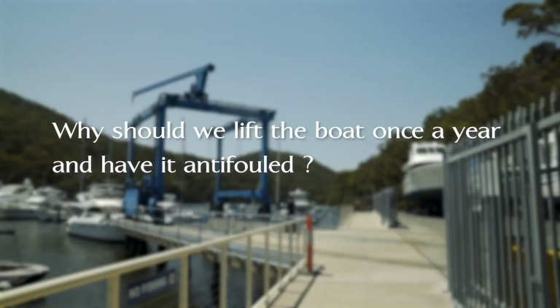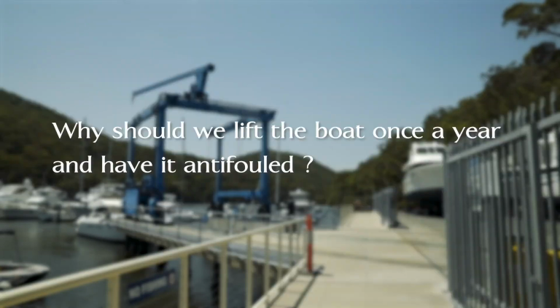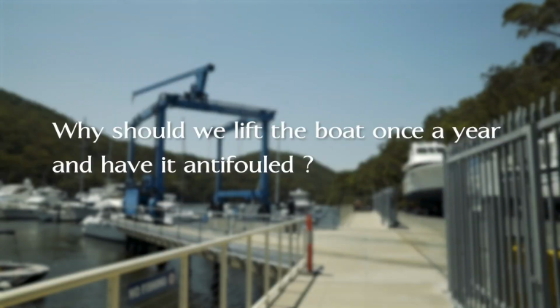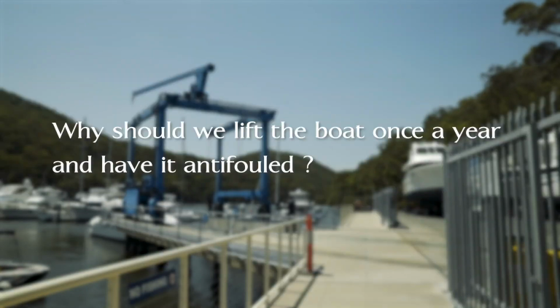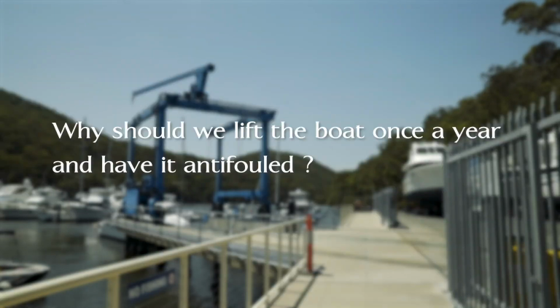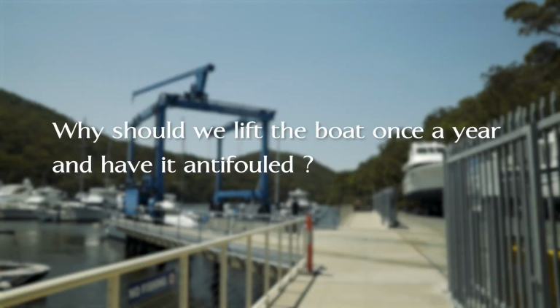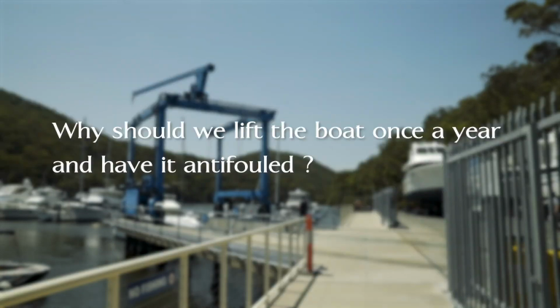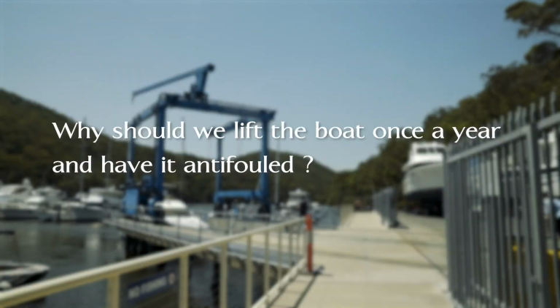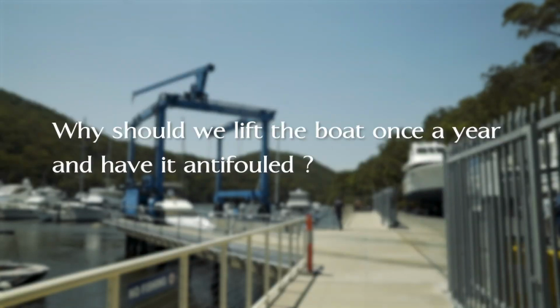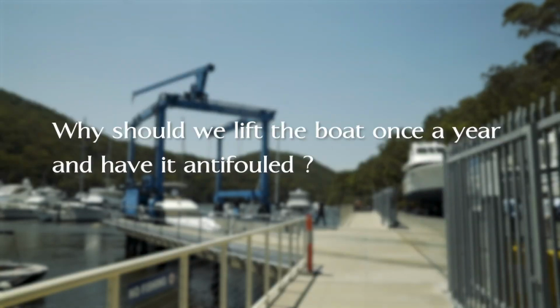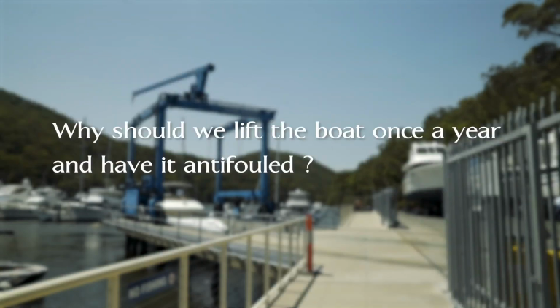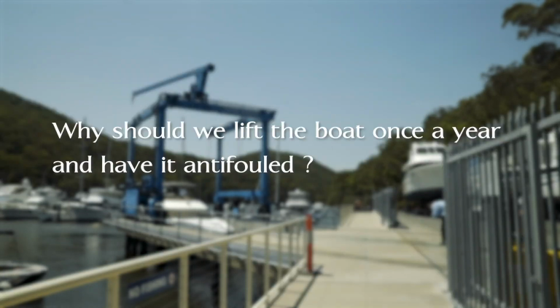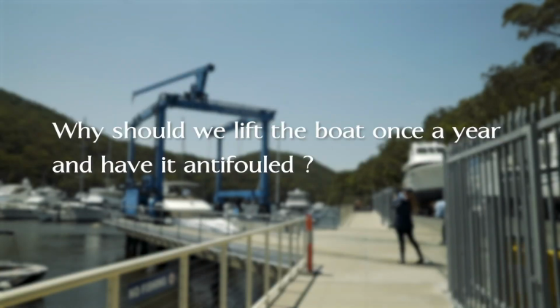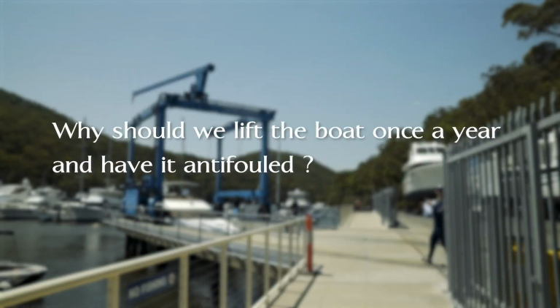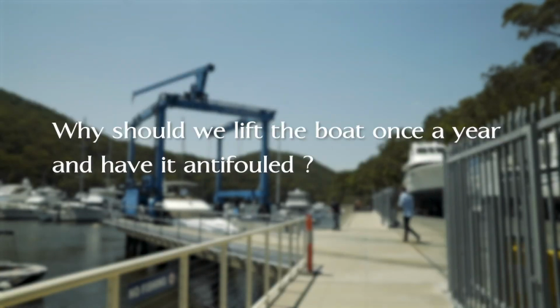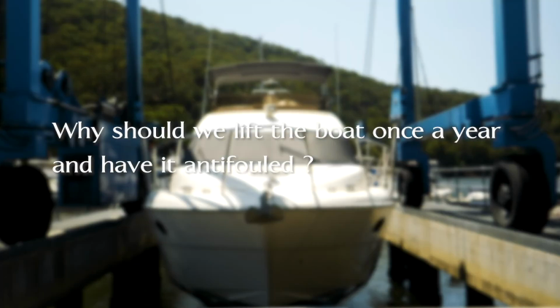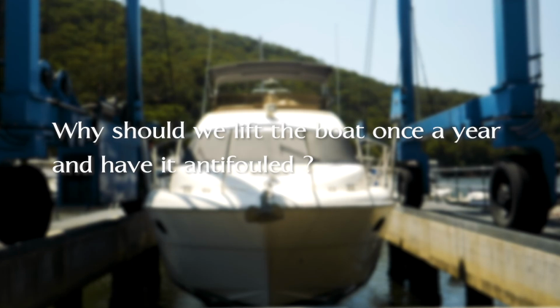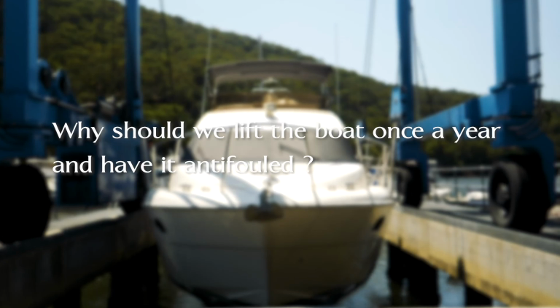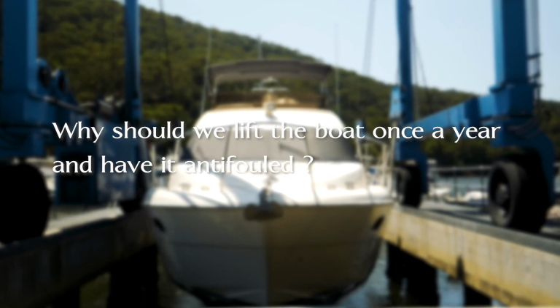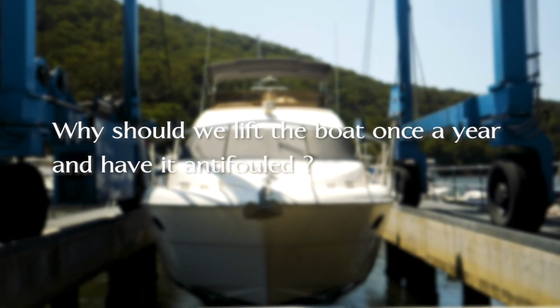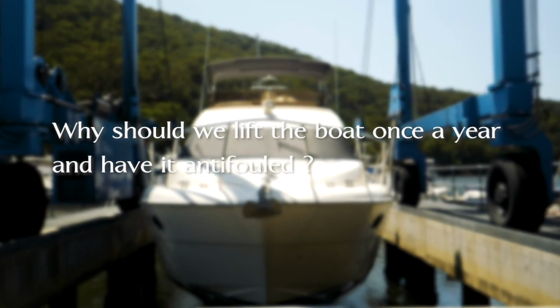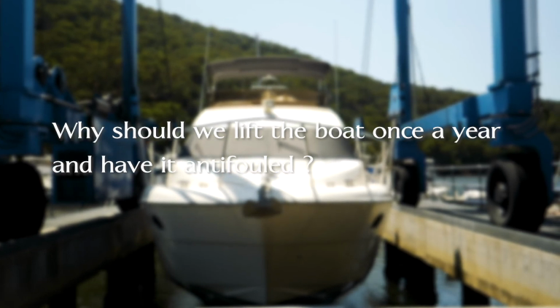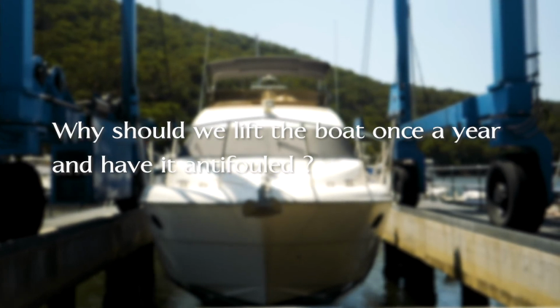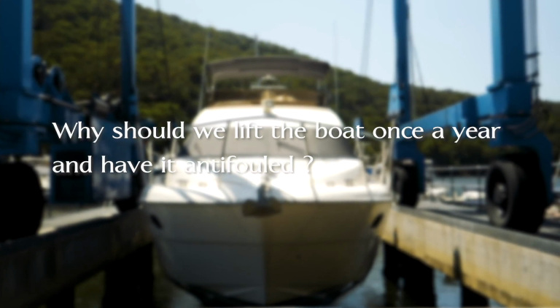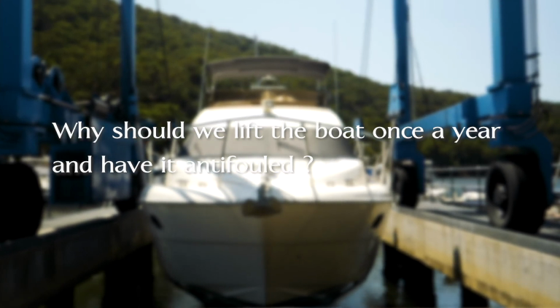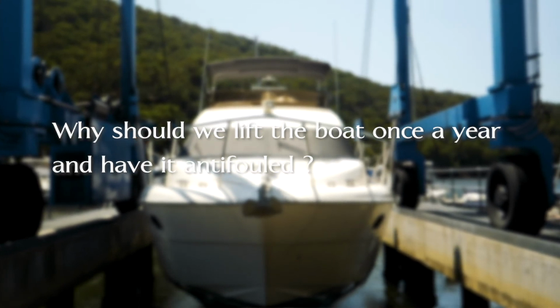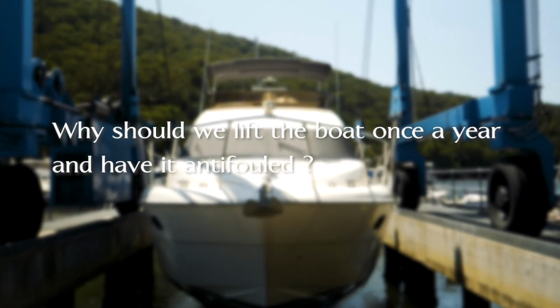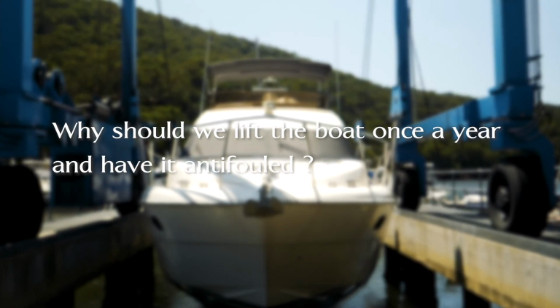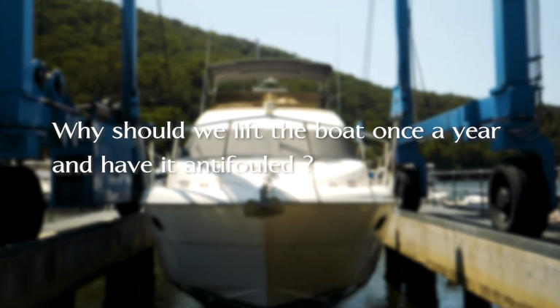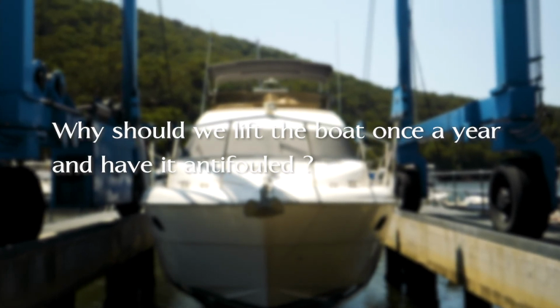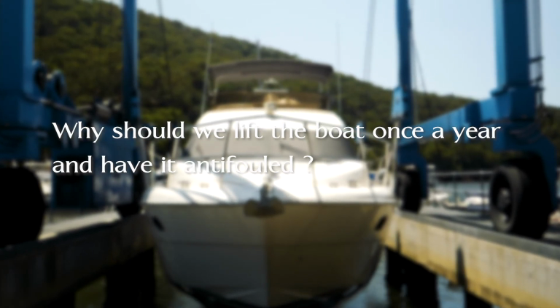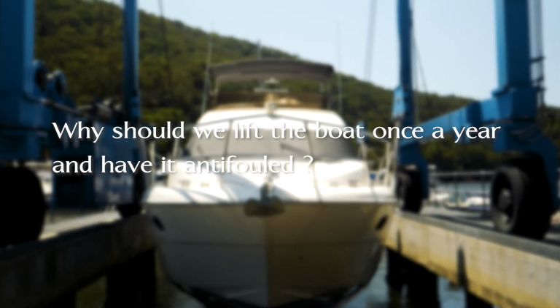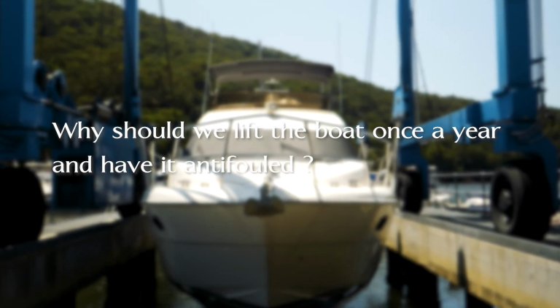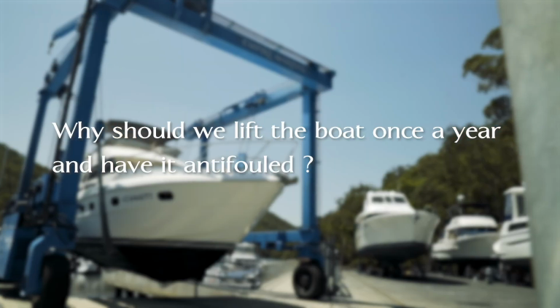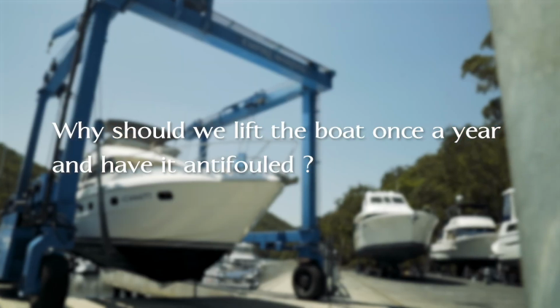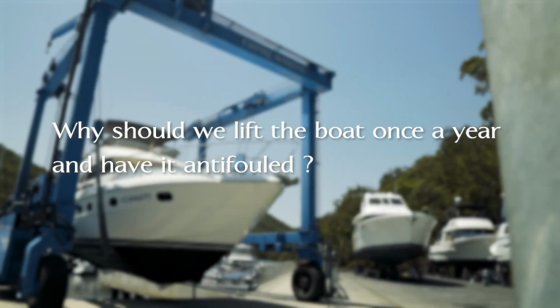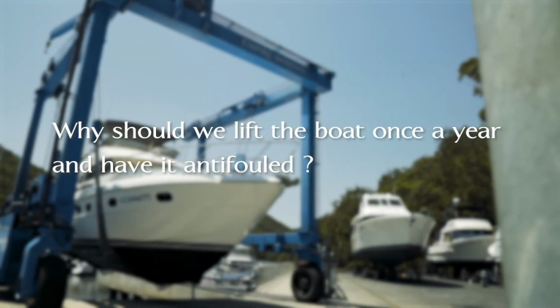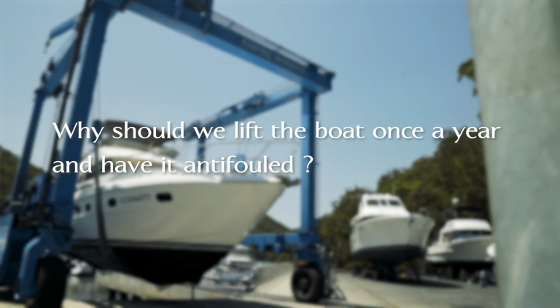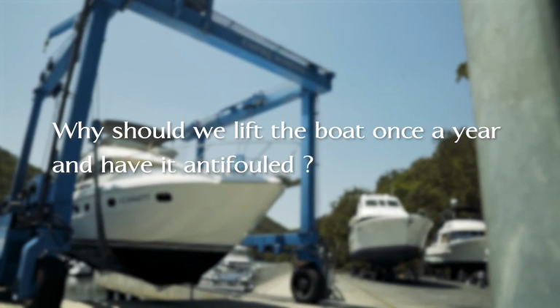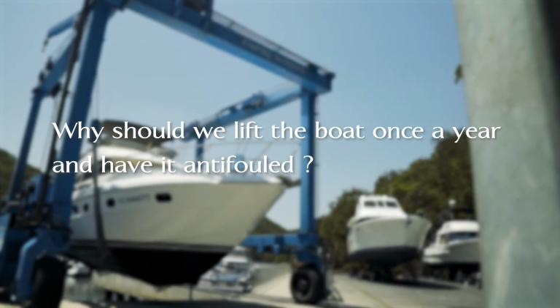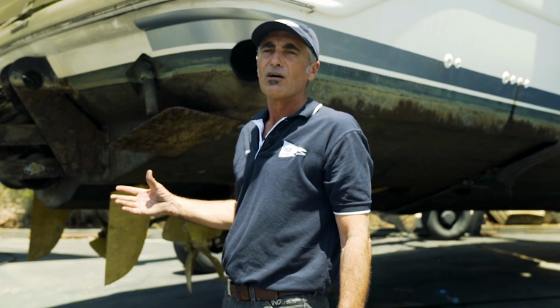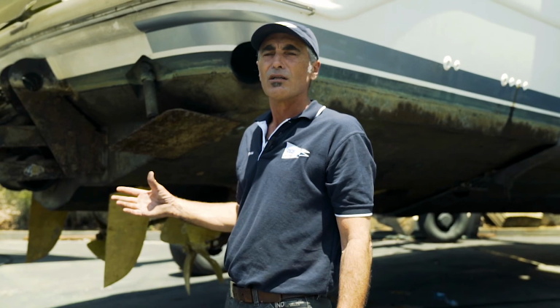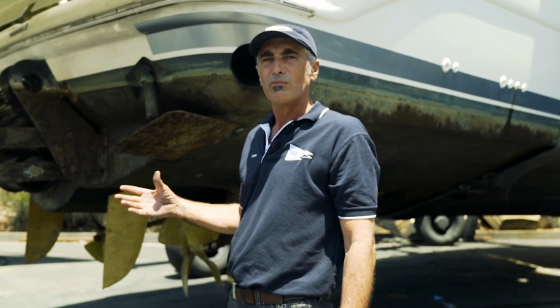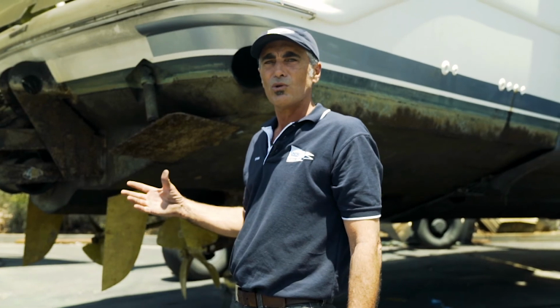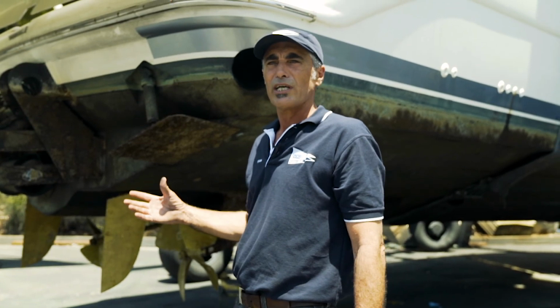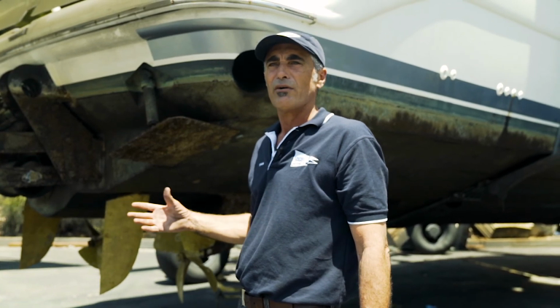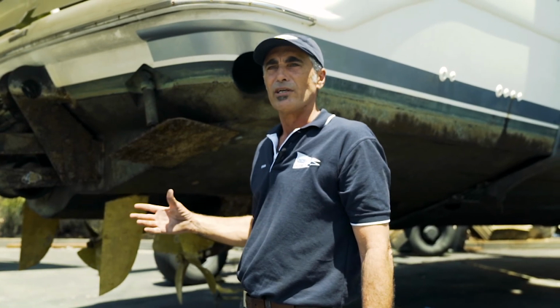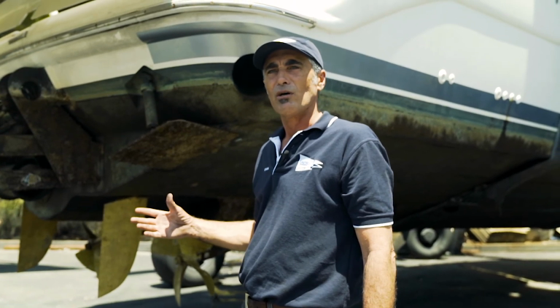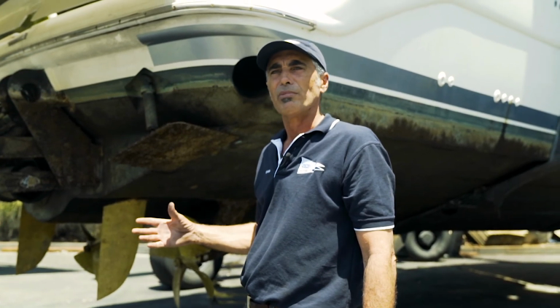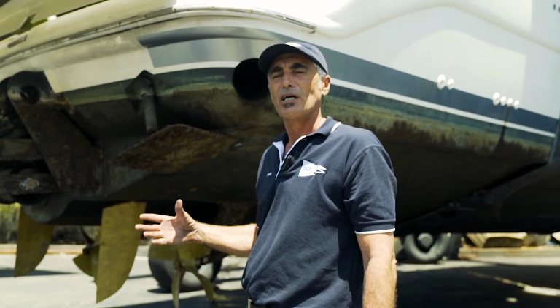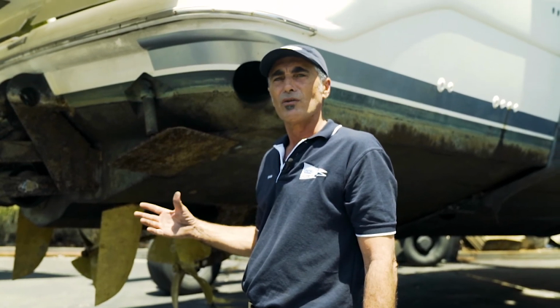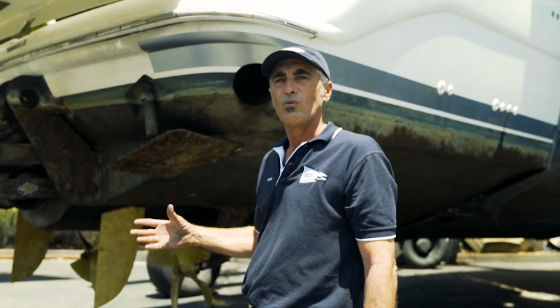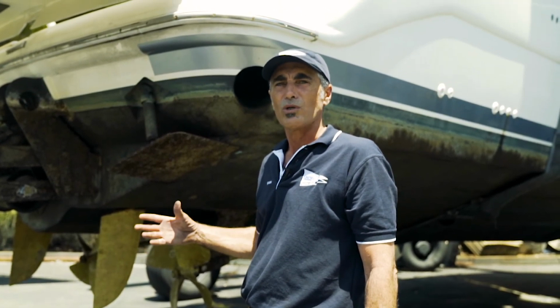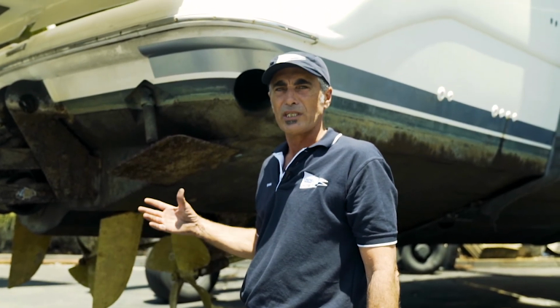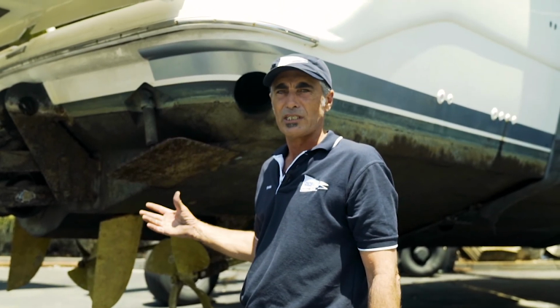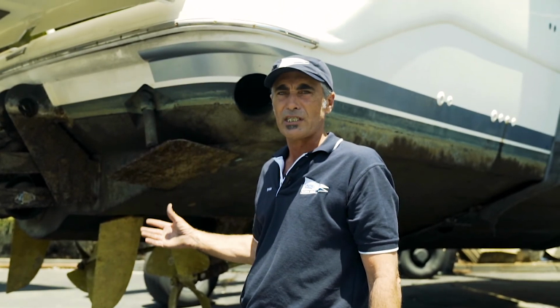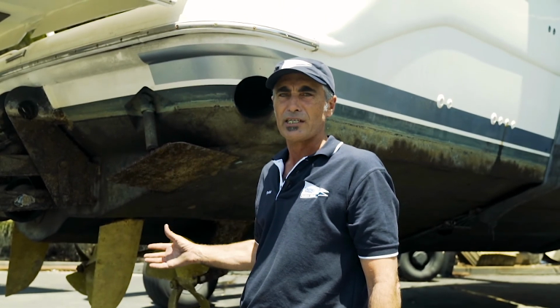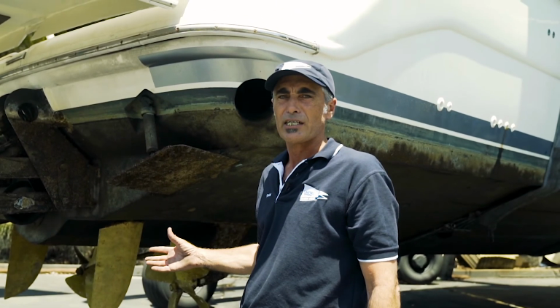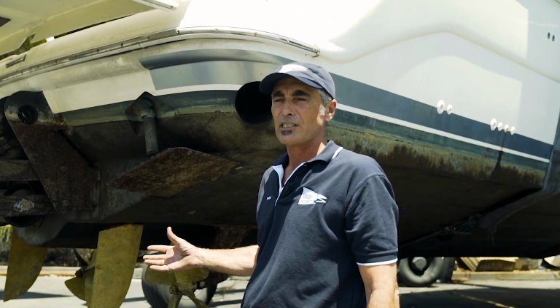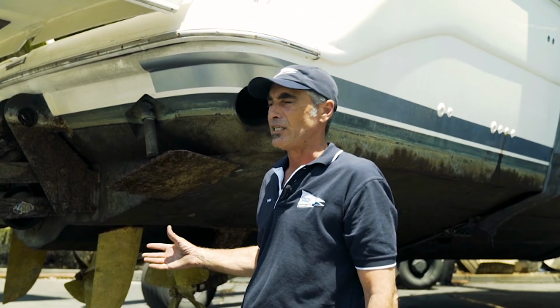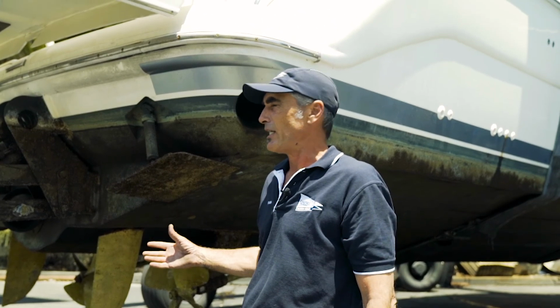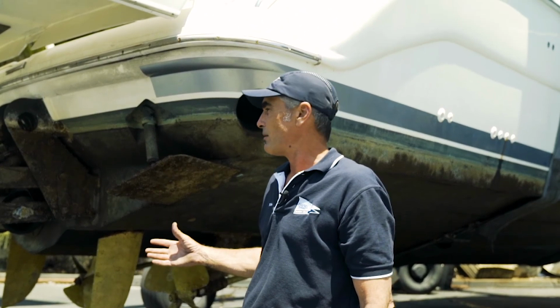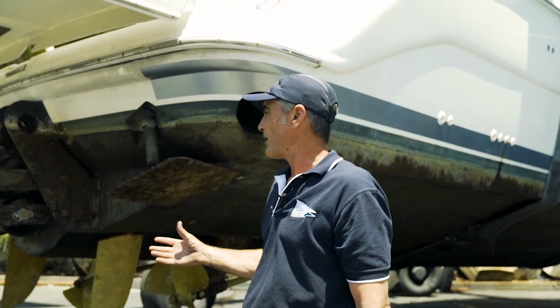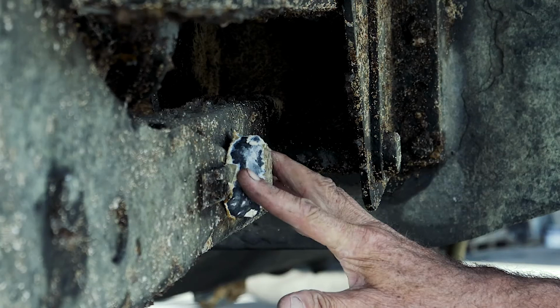One of the reasons you should anti-foul your boat annually is a lot of people think it hasn't got much growth on it, but there's a whole lot more going on below the water that you don't understand about.